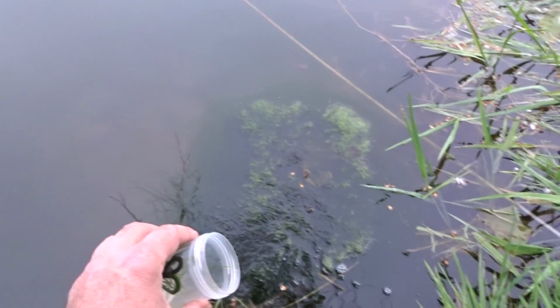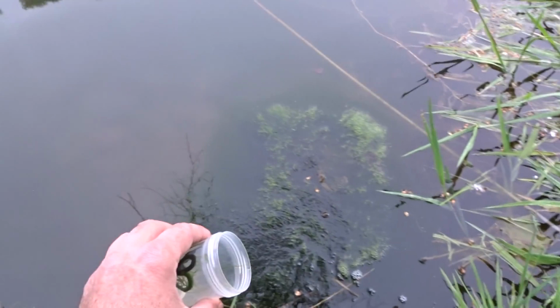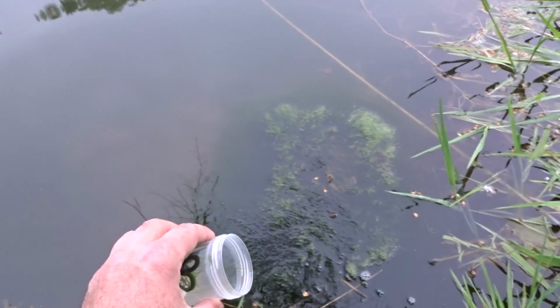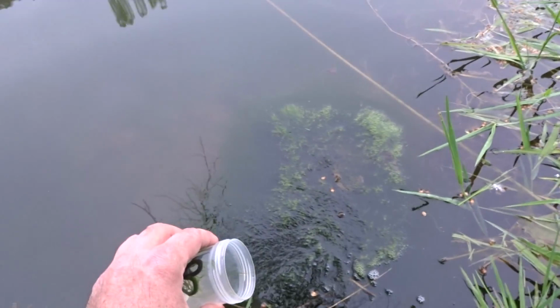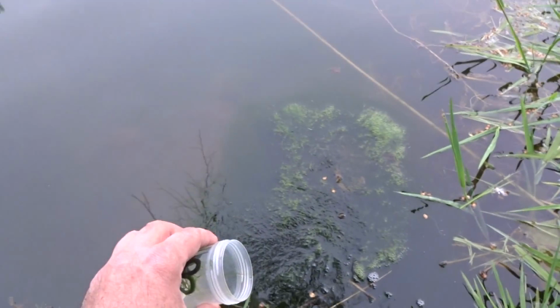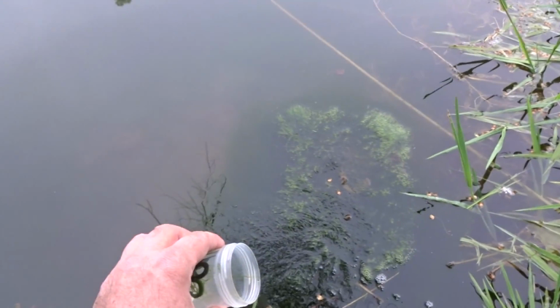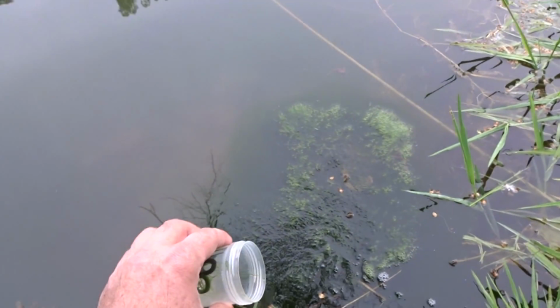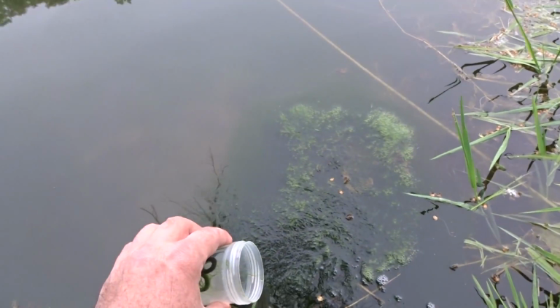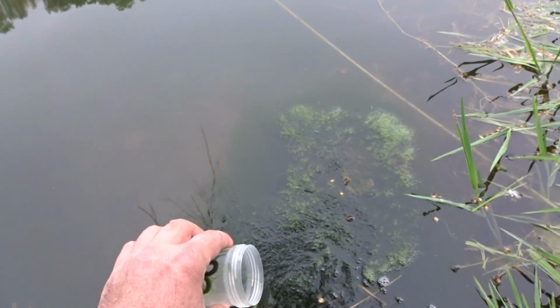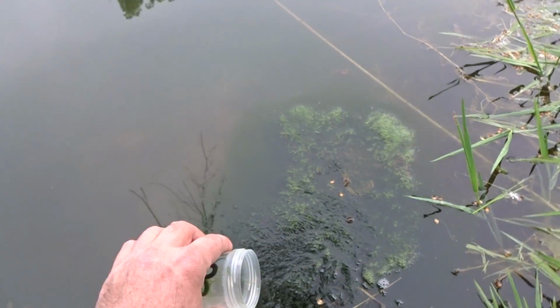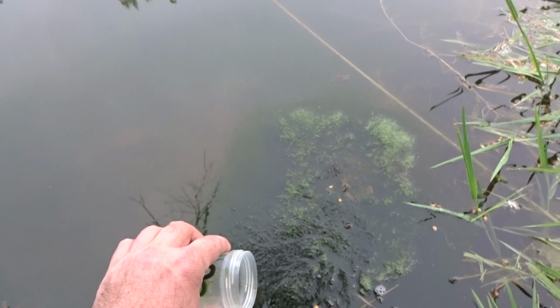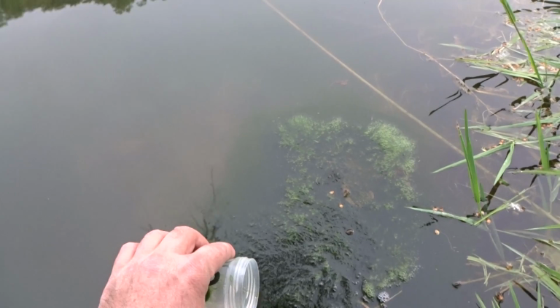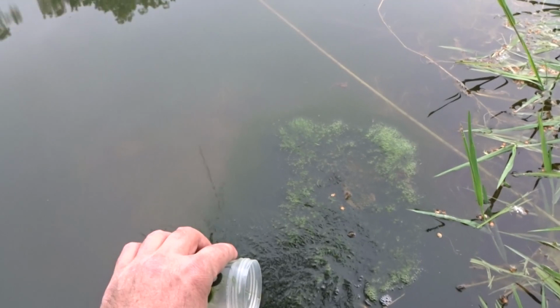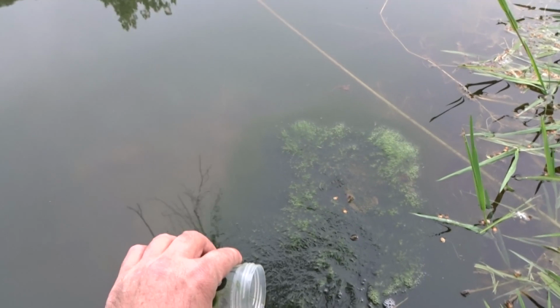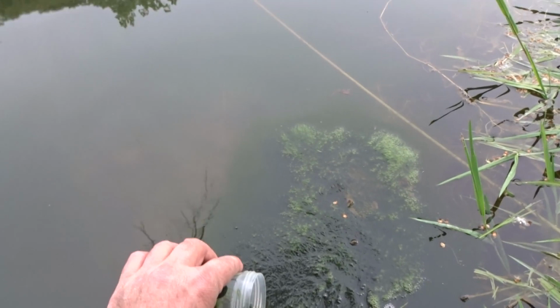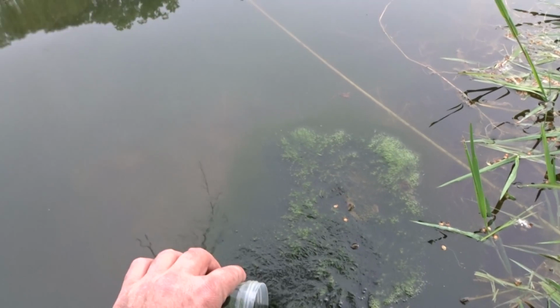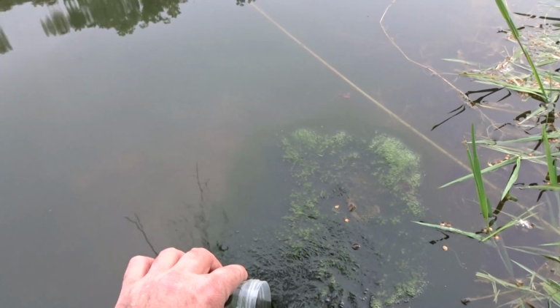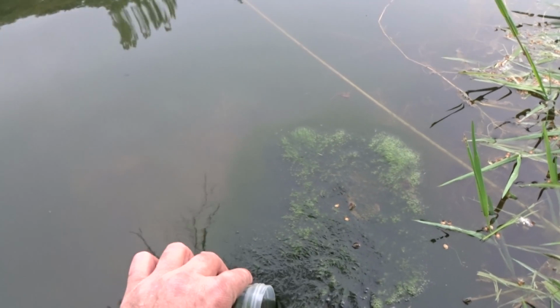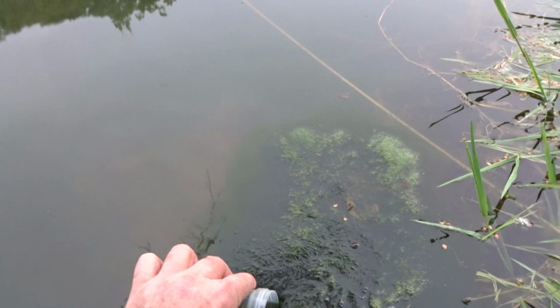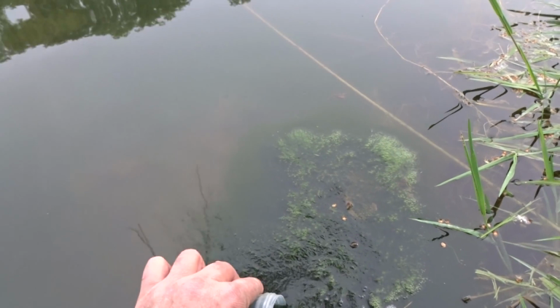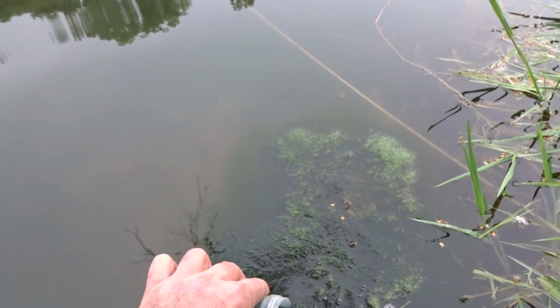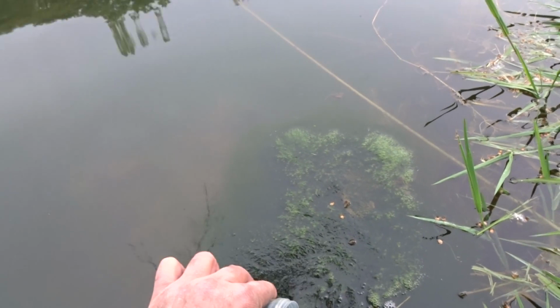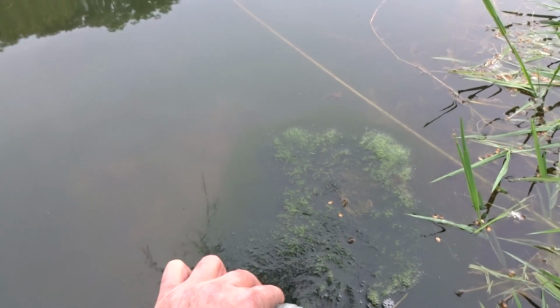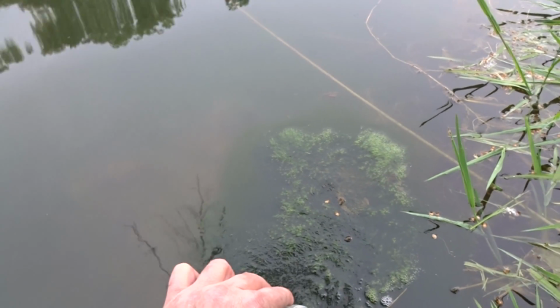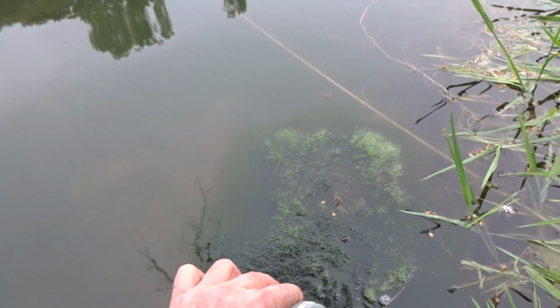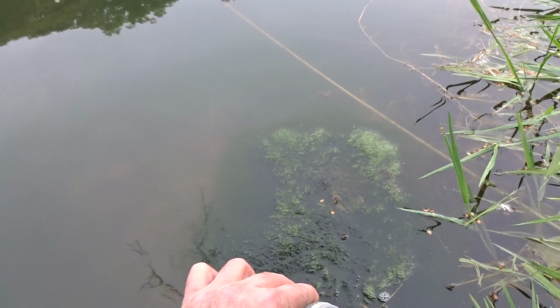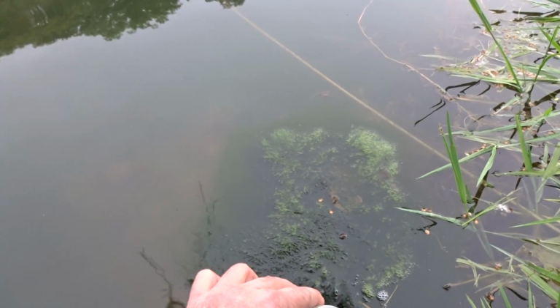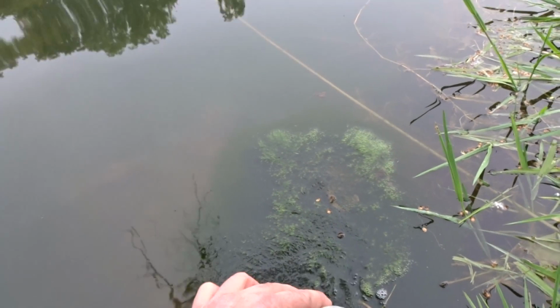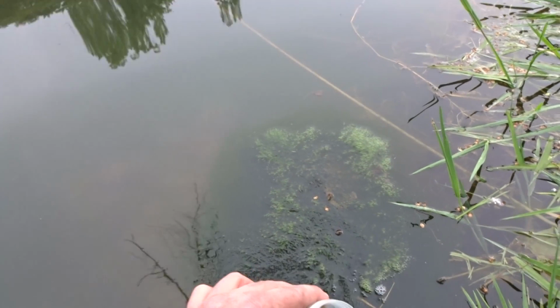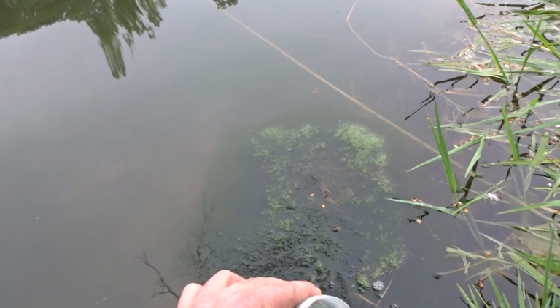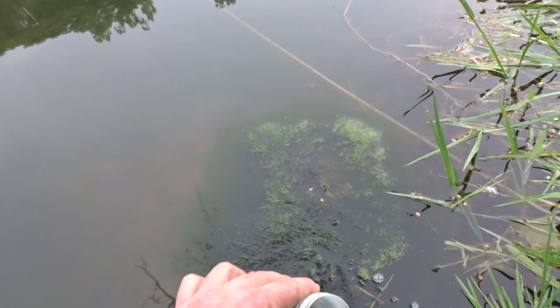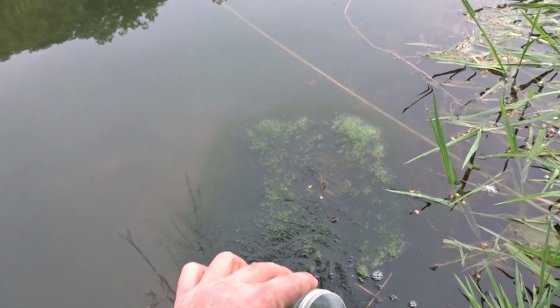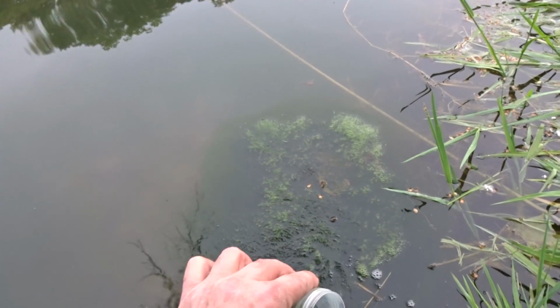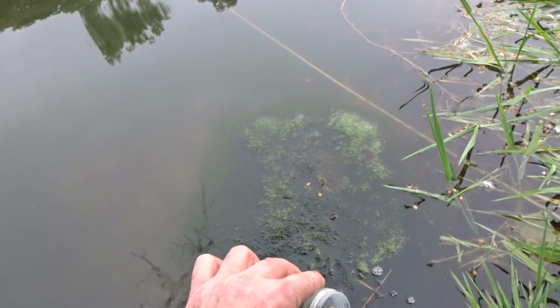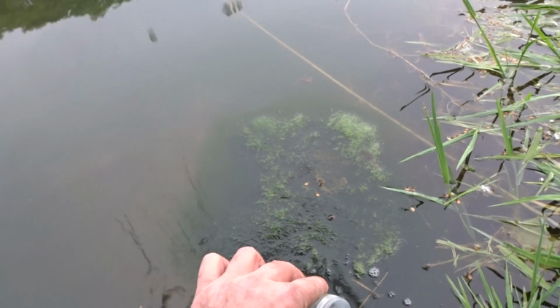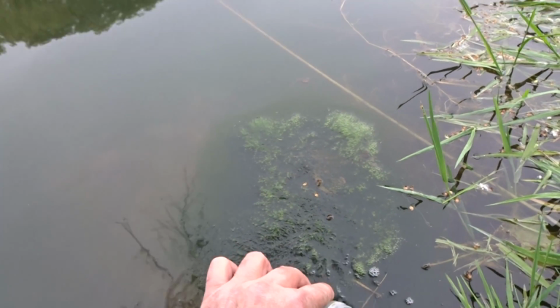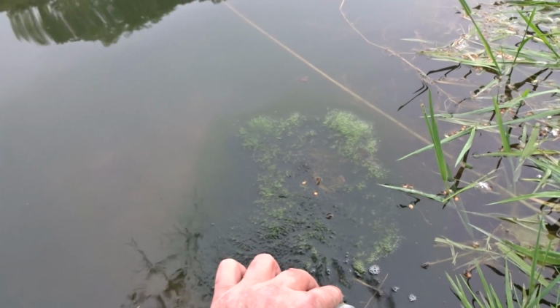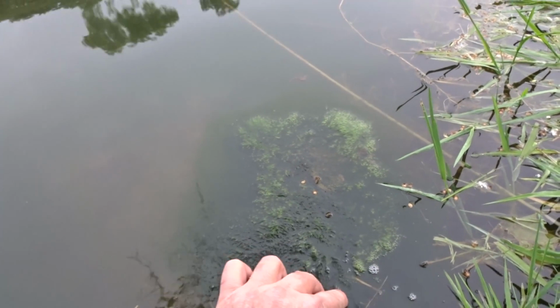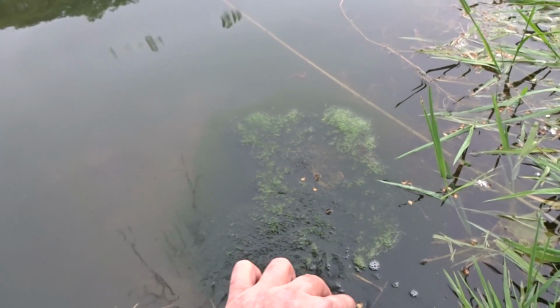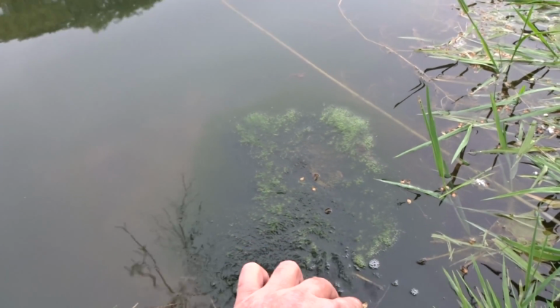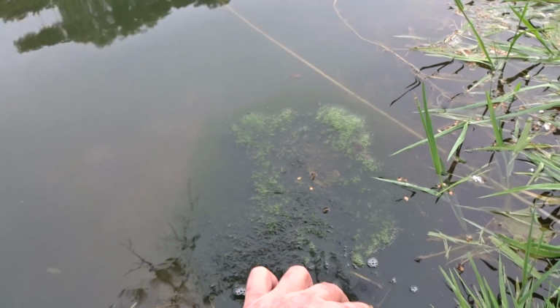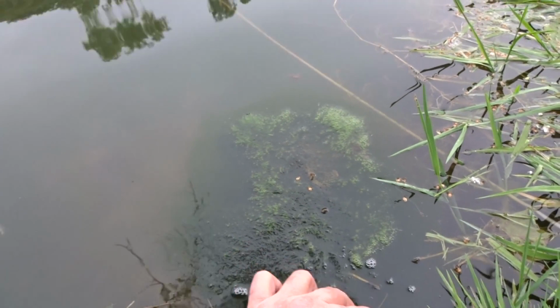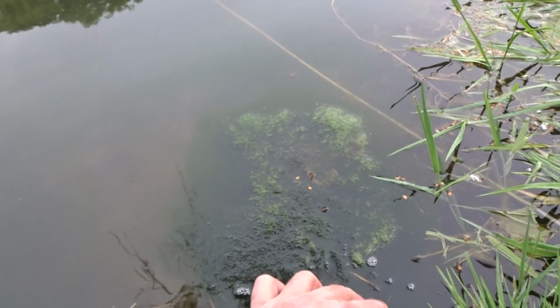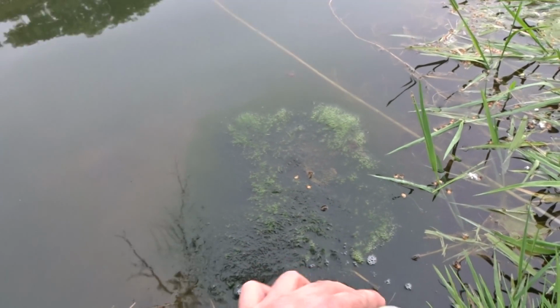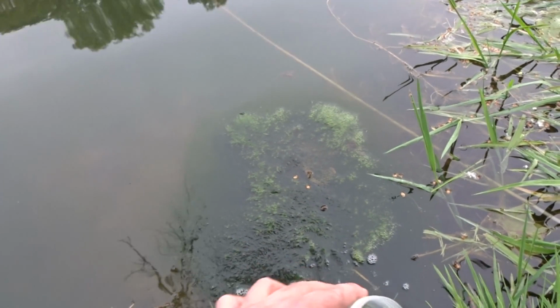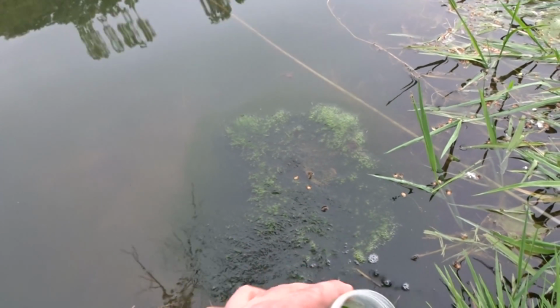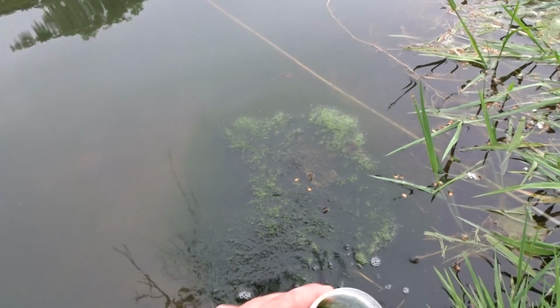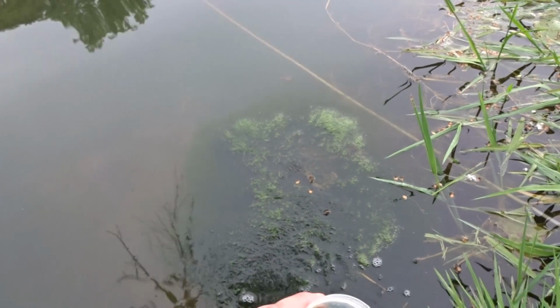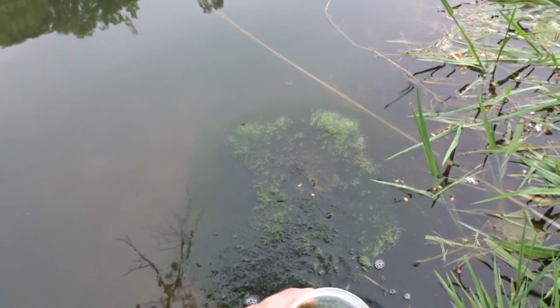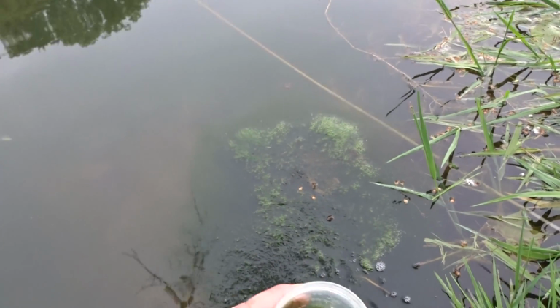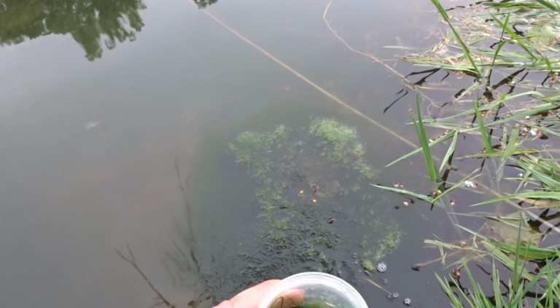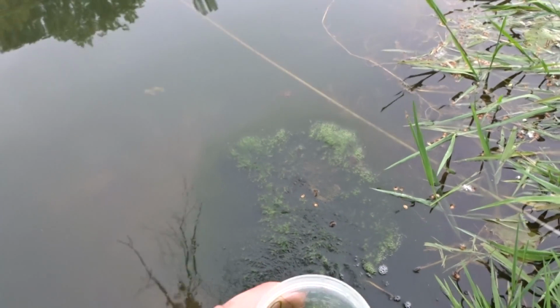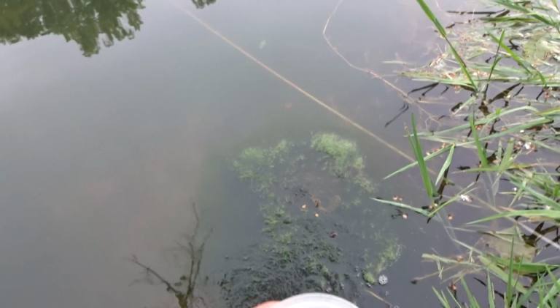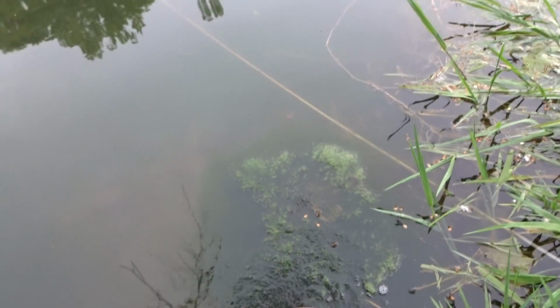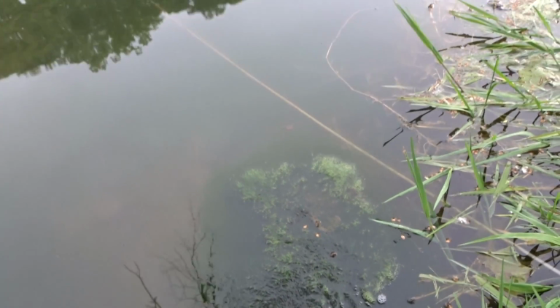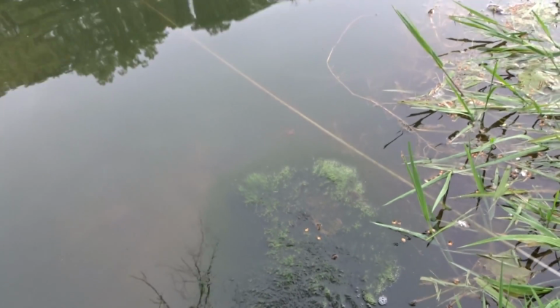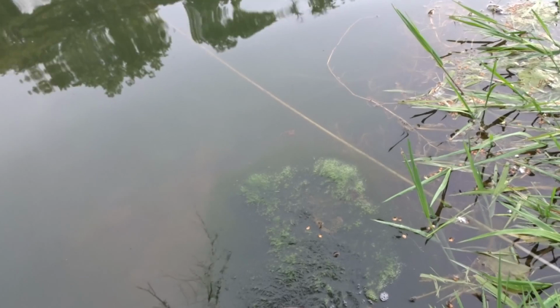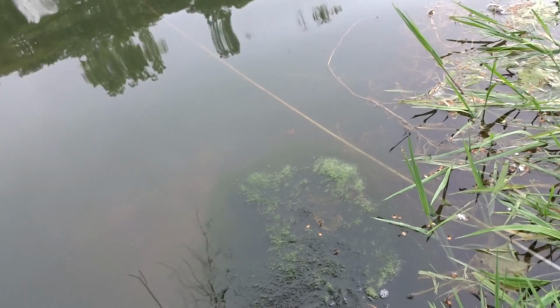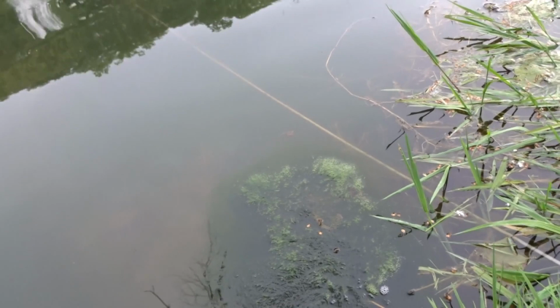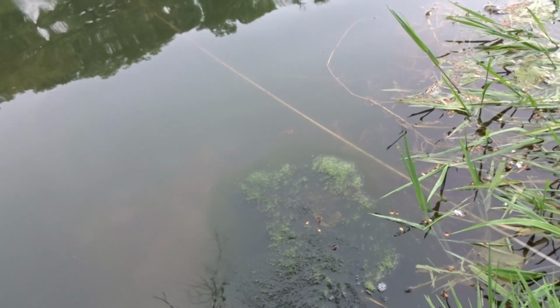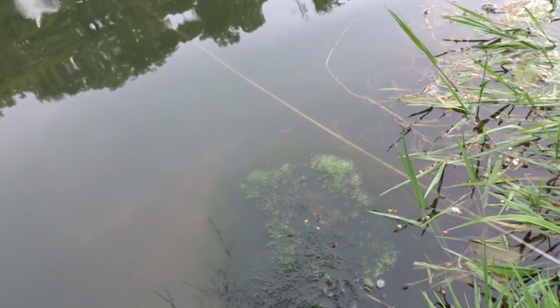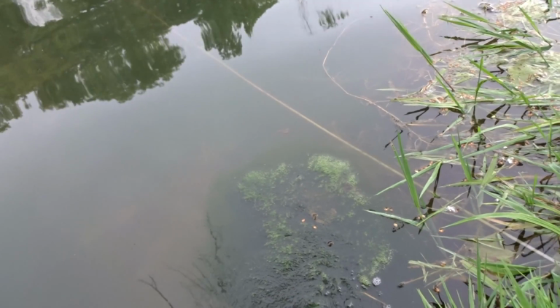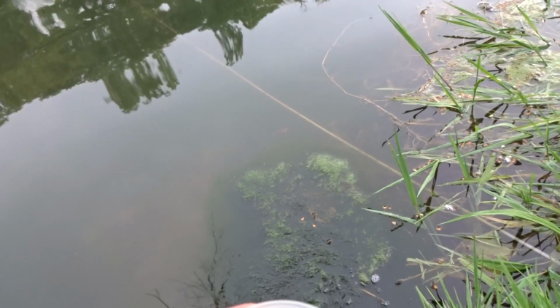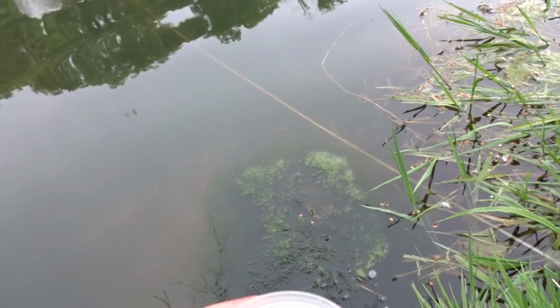Here I collected some of the filamentous algae and I'll dip my sample container into the water.